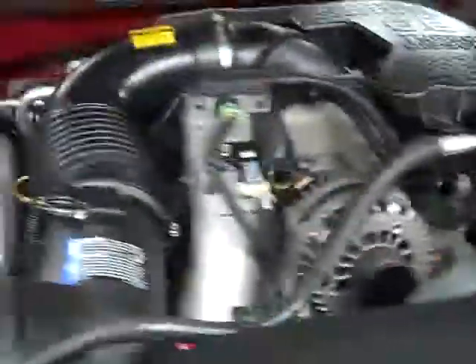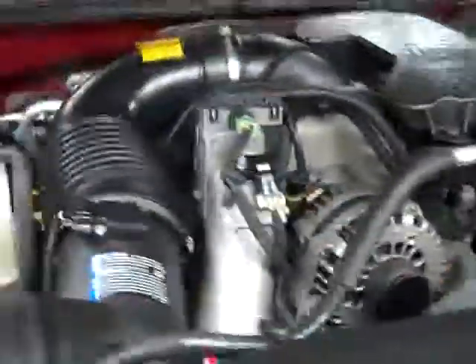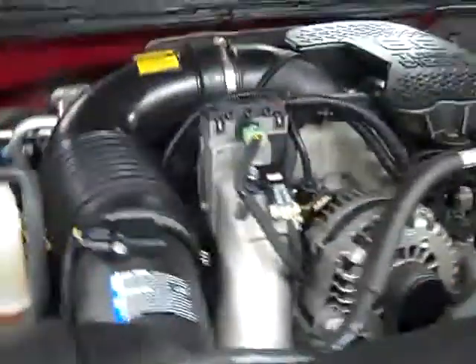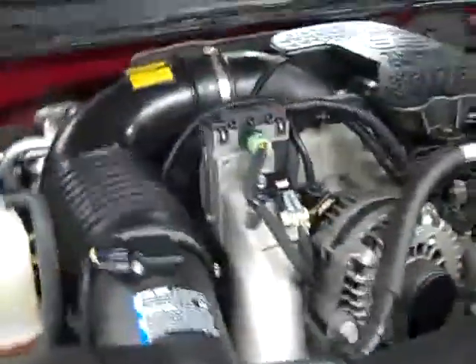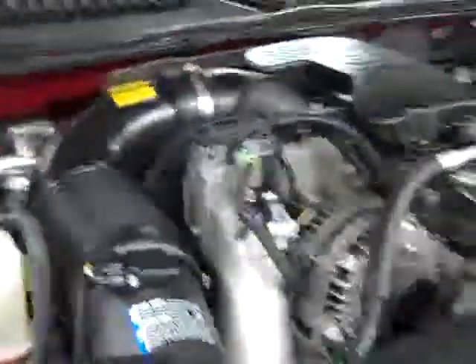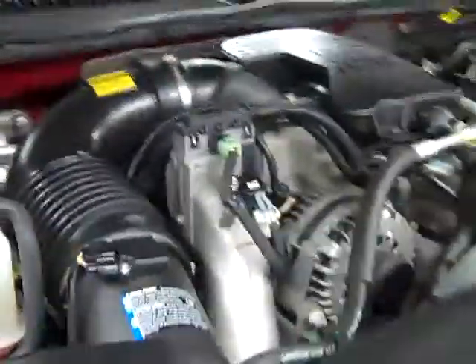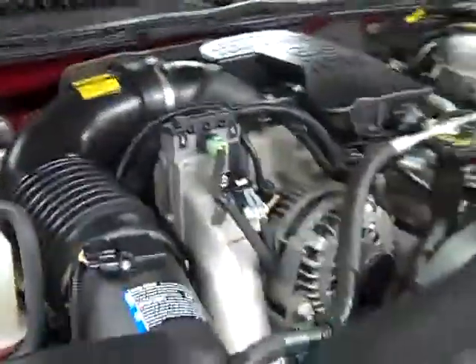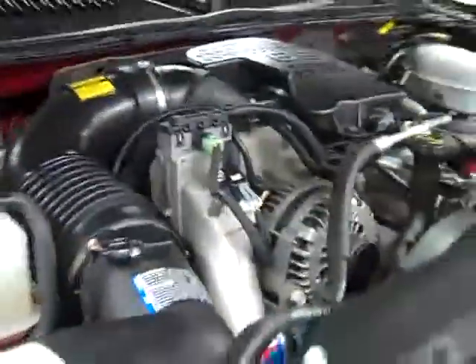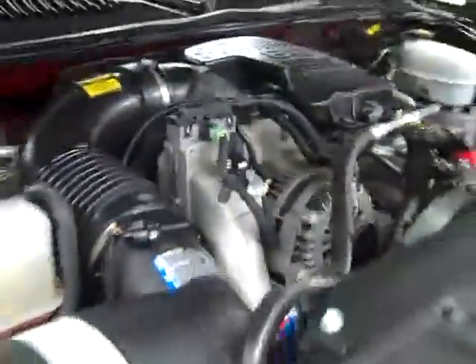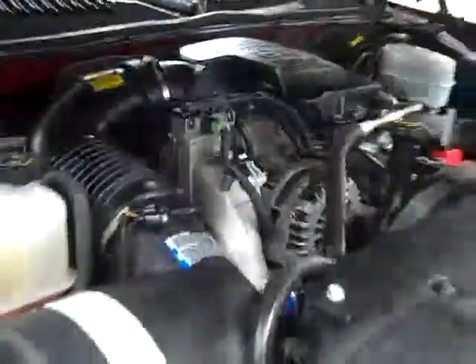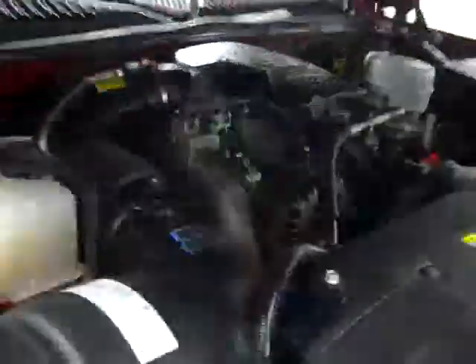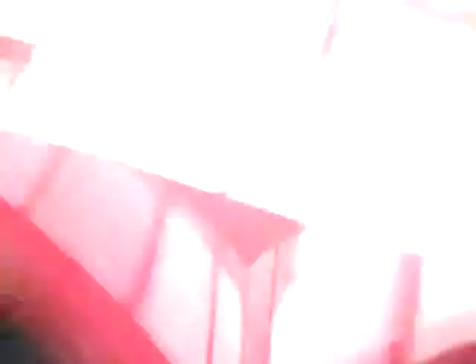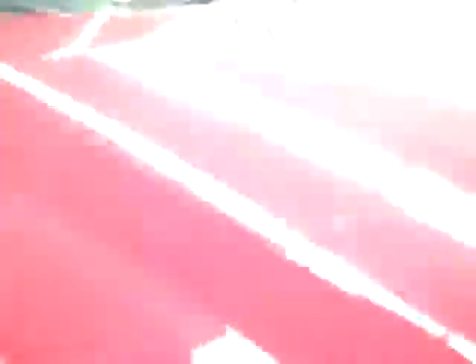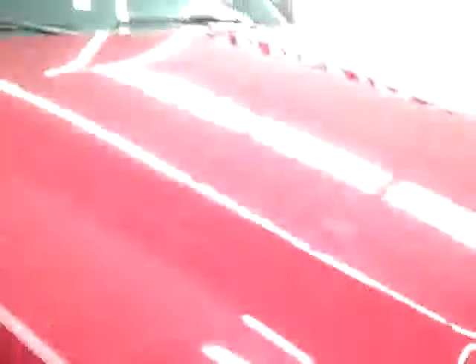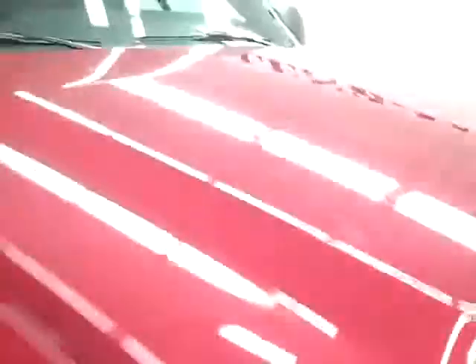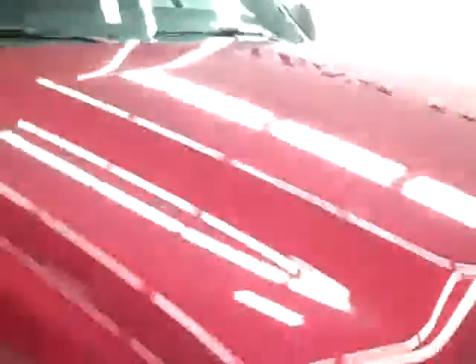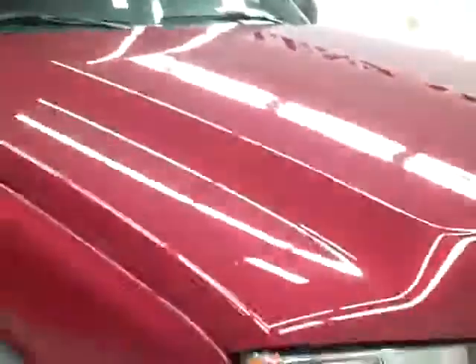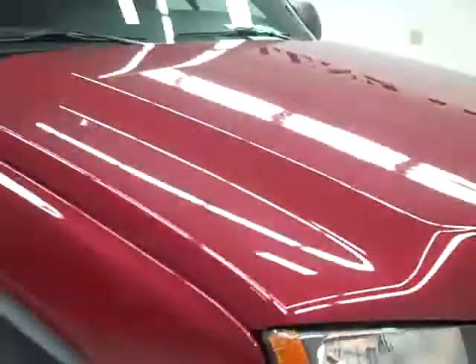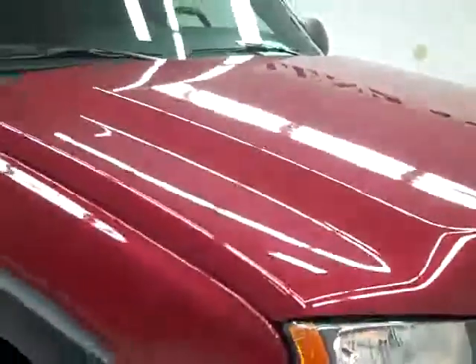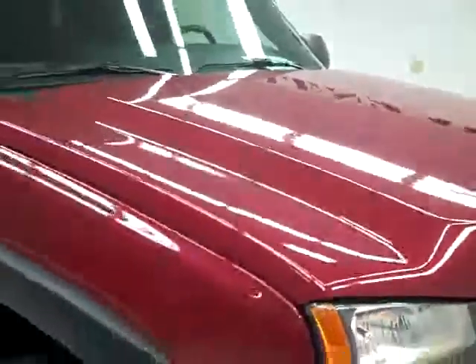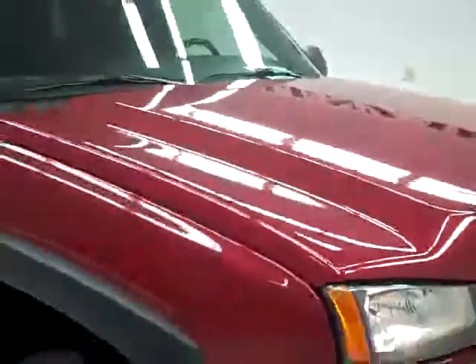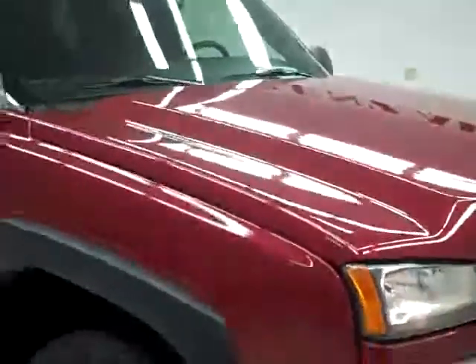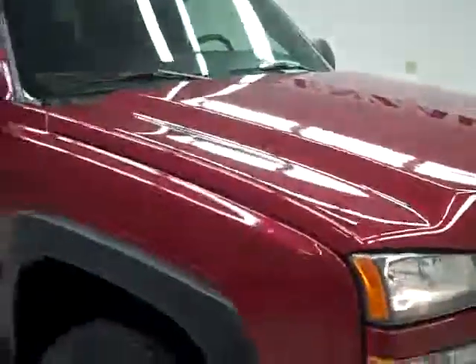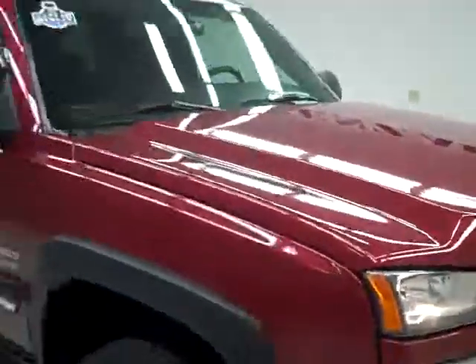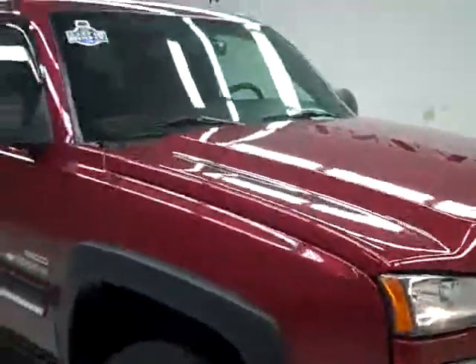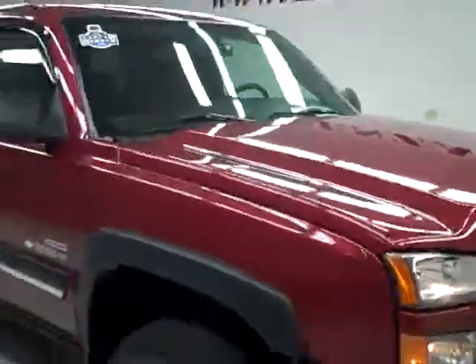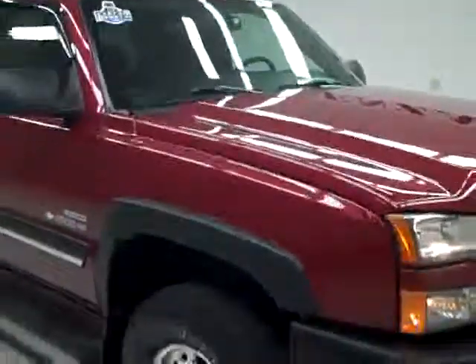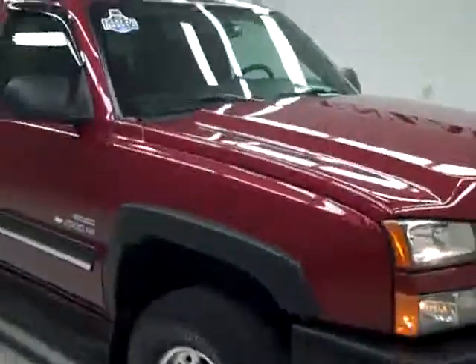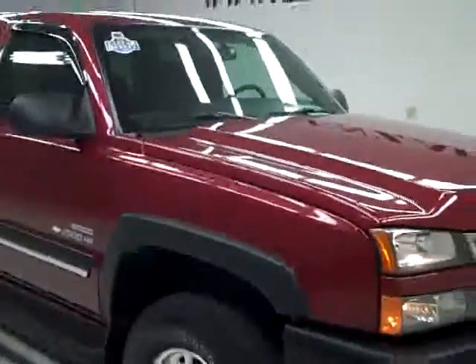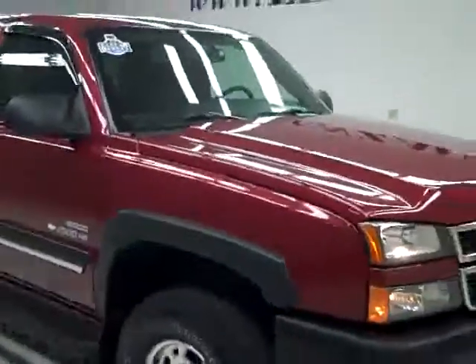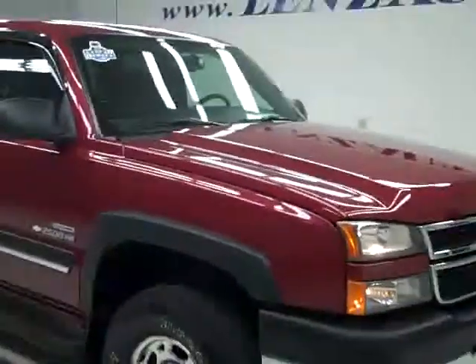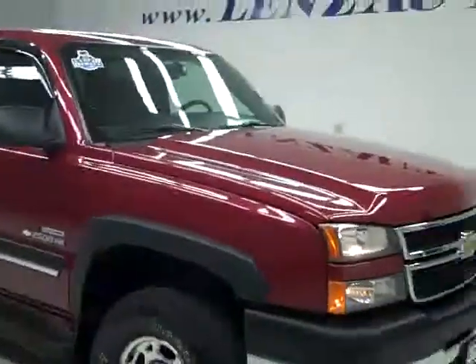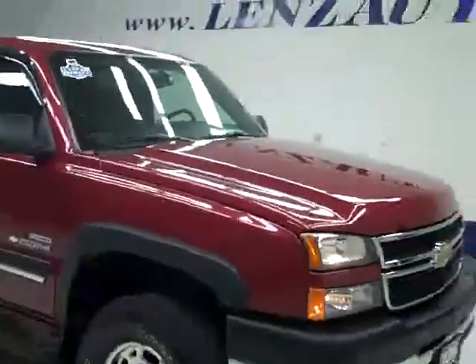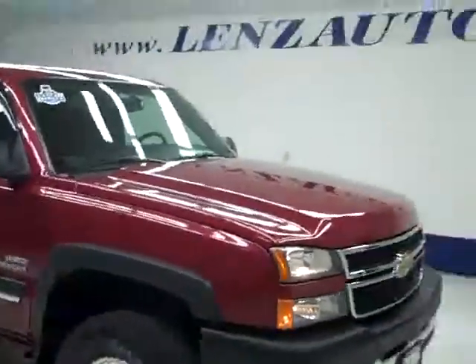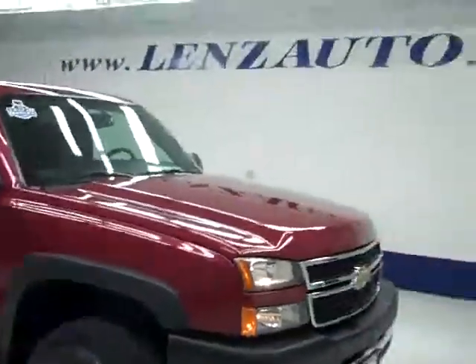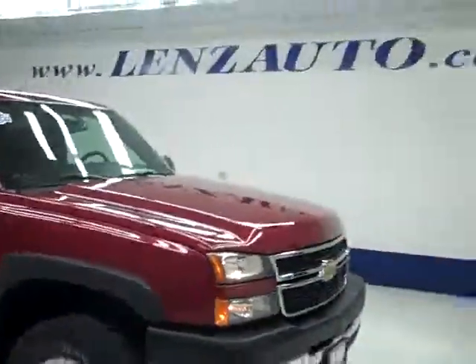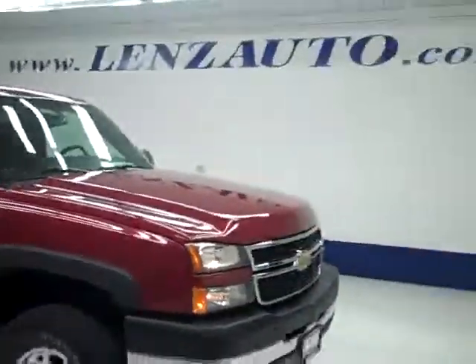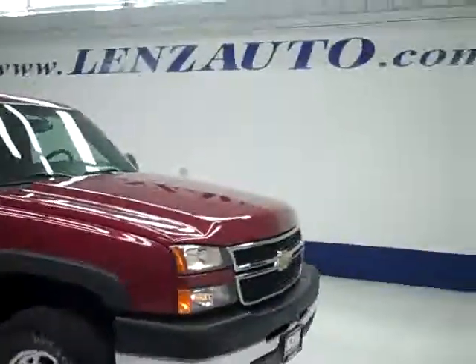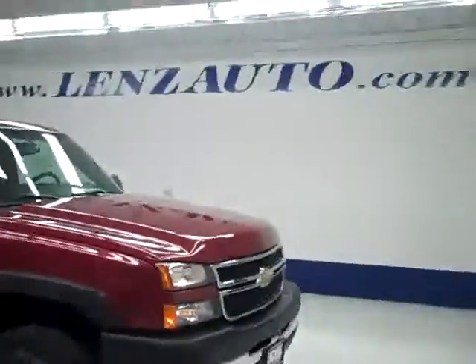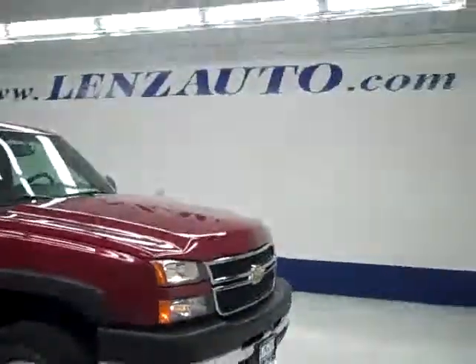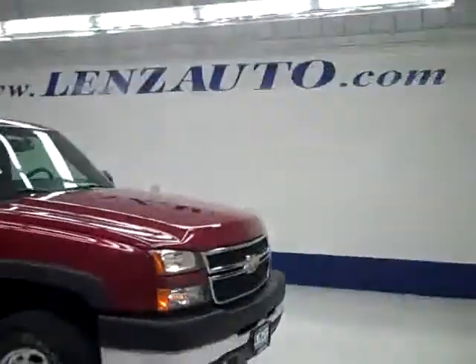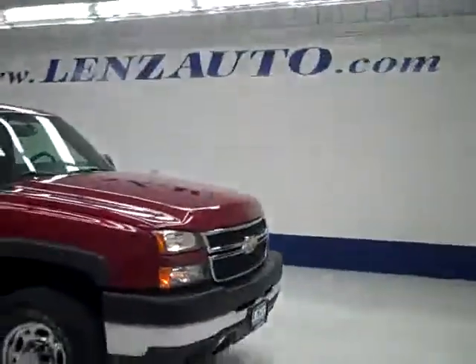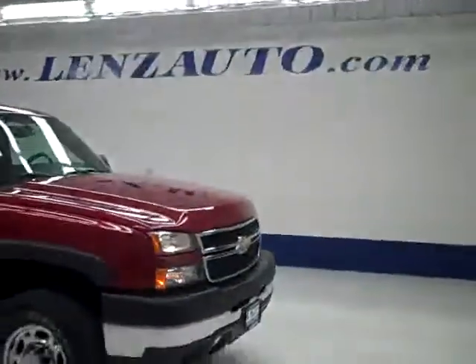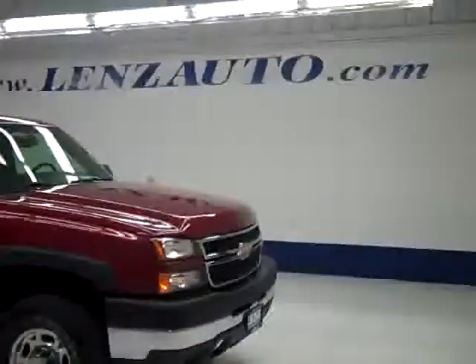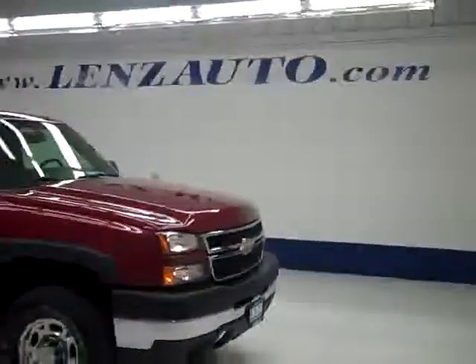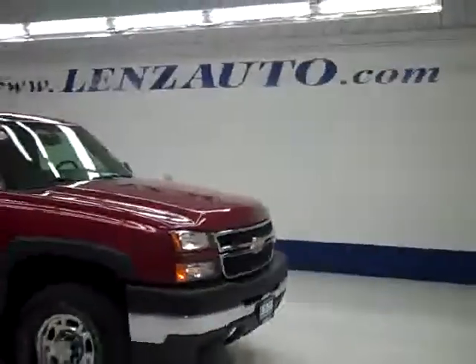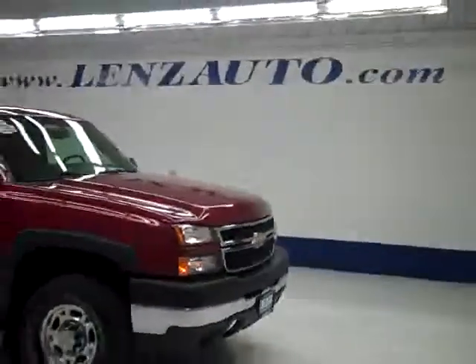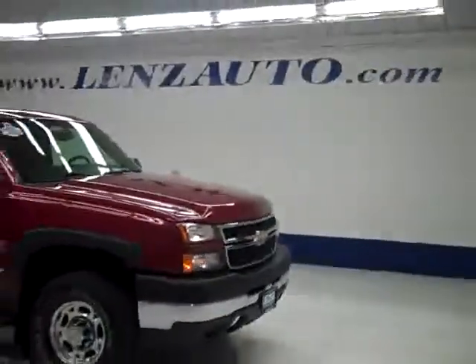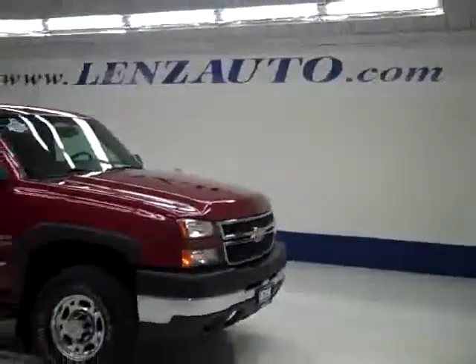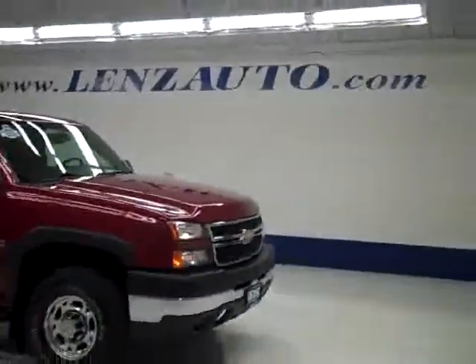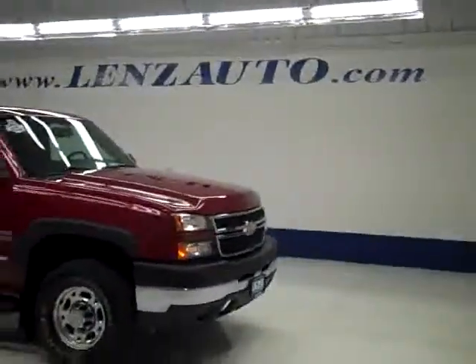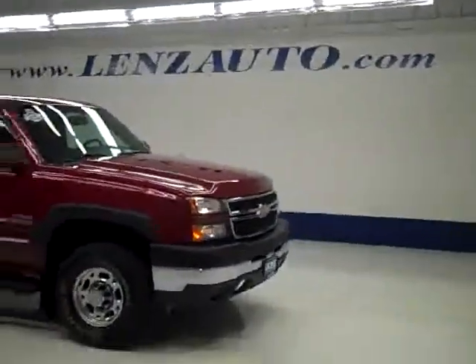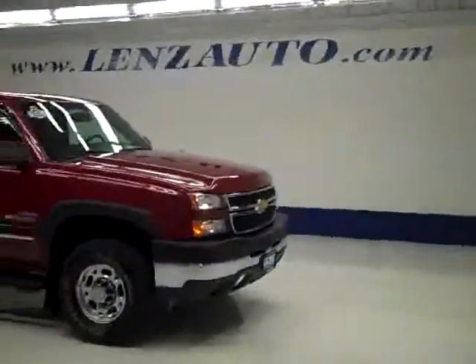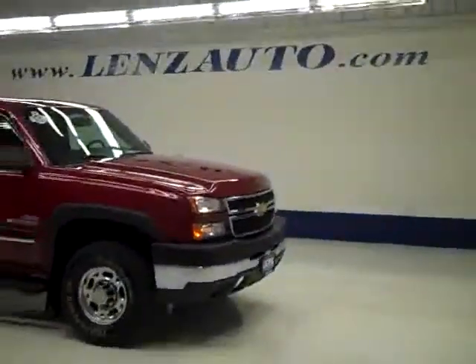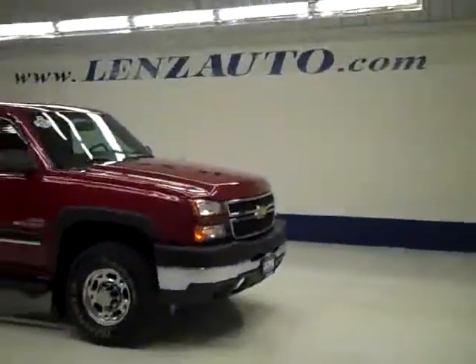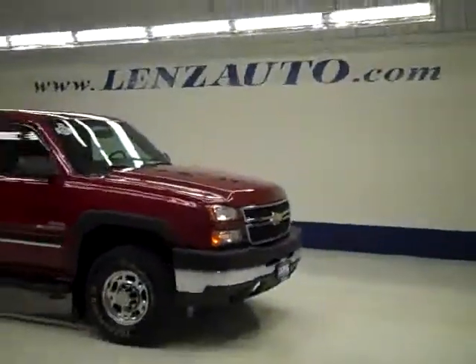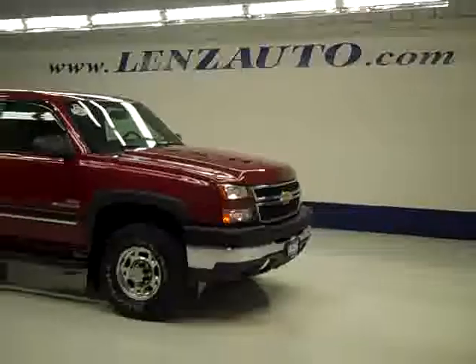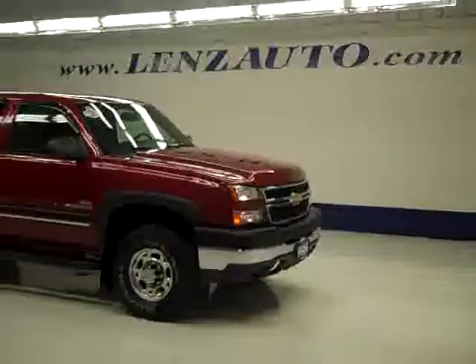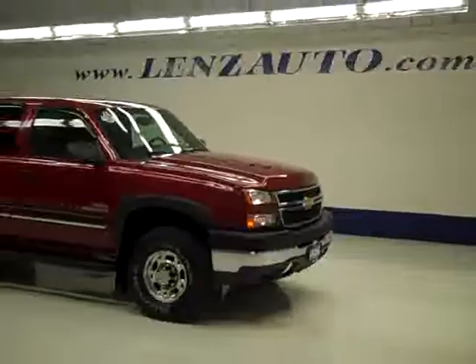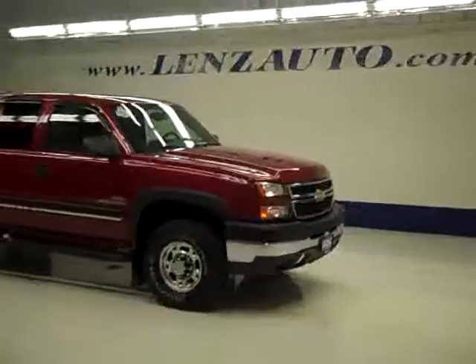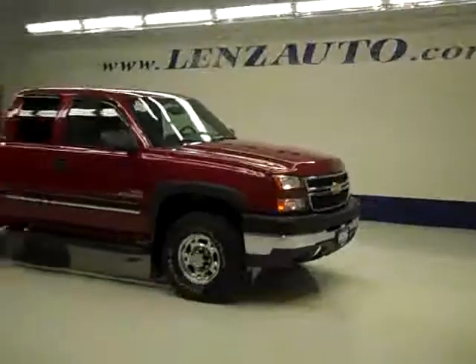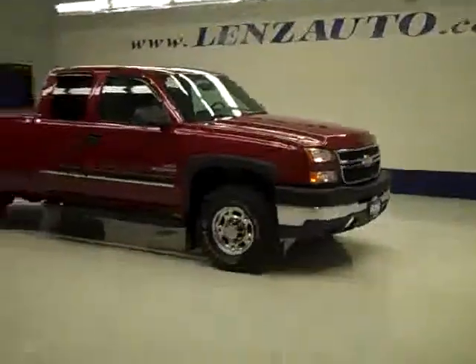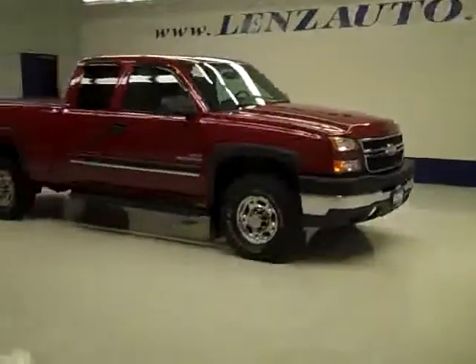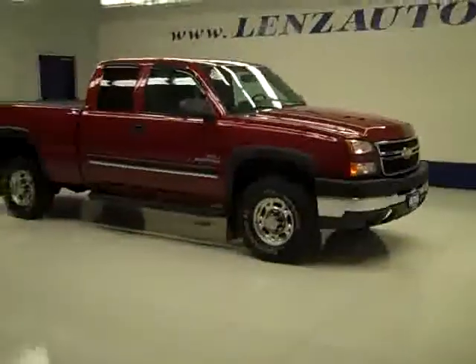If you'd like to see more pictures of this truck along with a full description, or to take a look at one of our other more than 400 trucks and SUVs, visit lensauto.com.